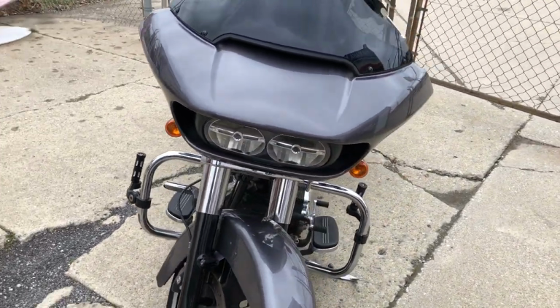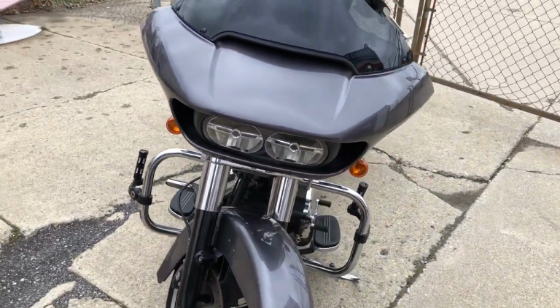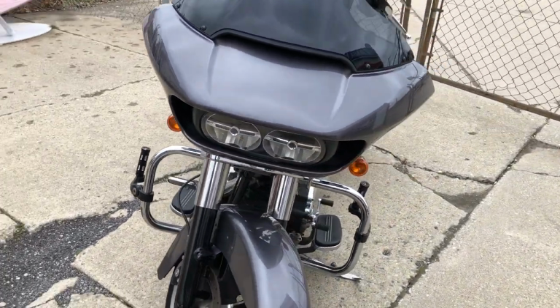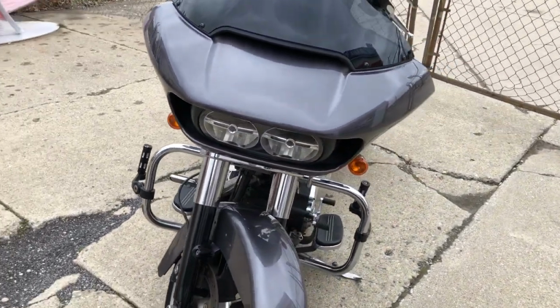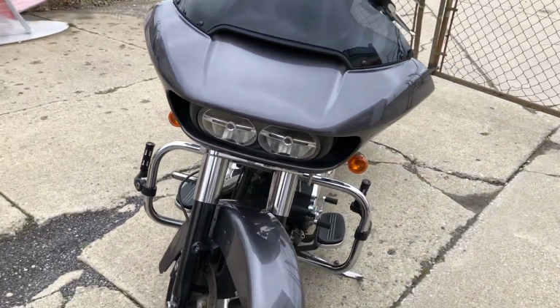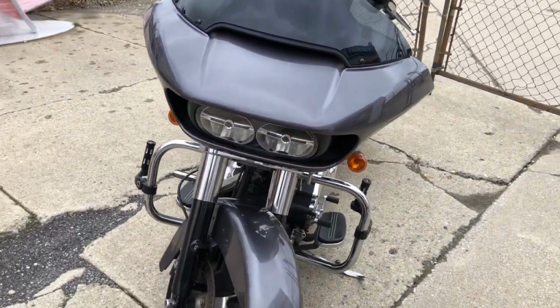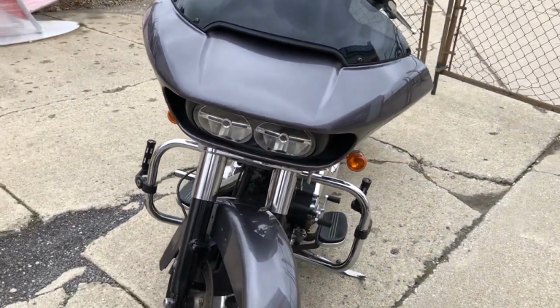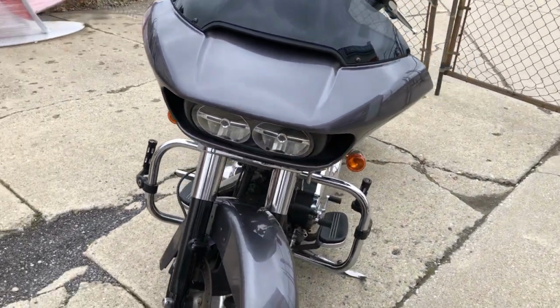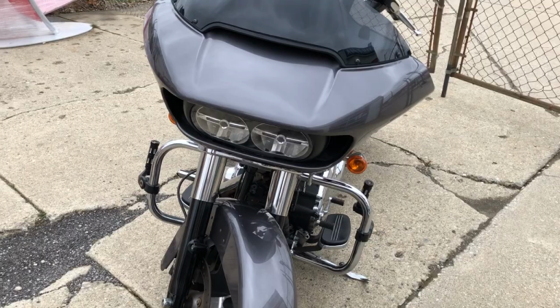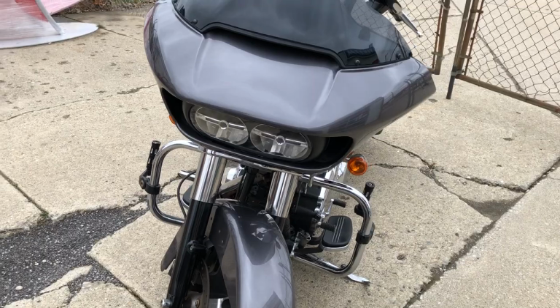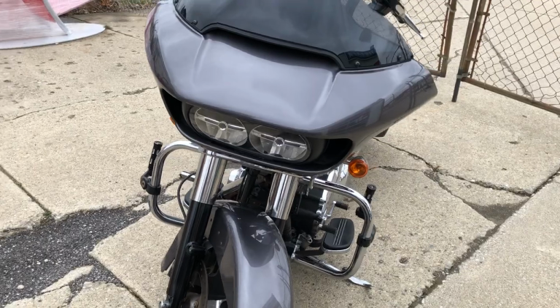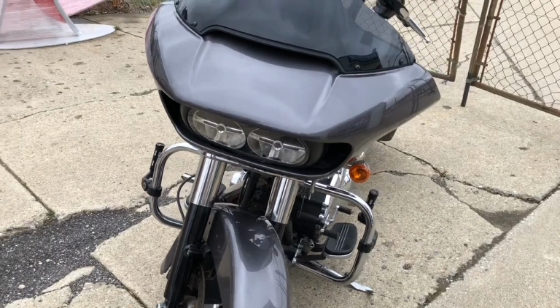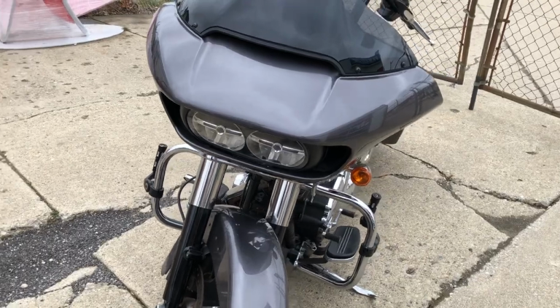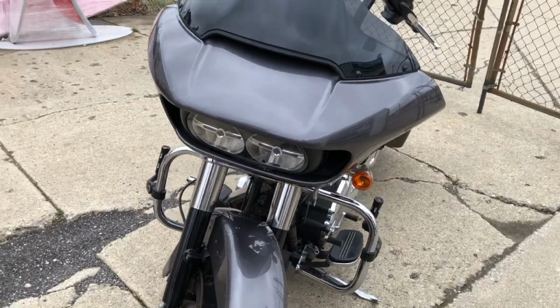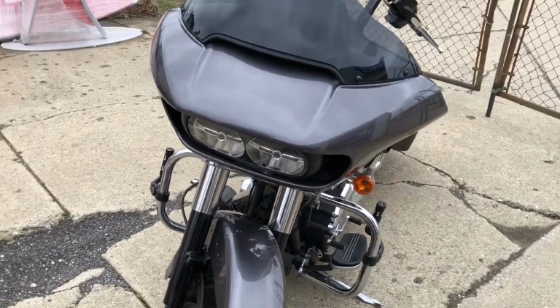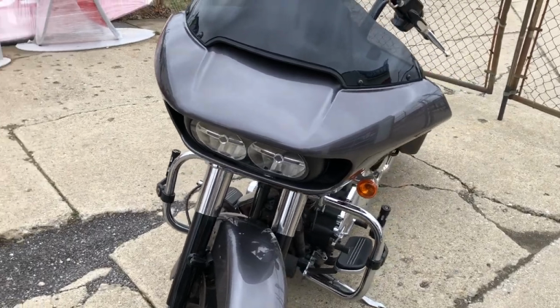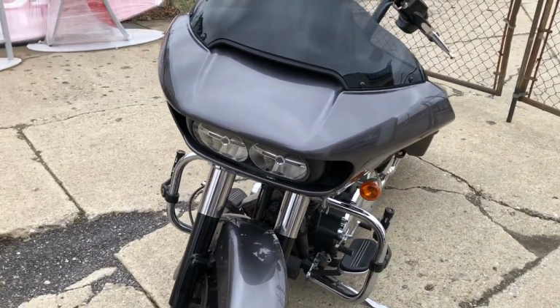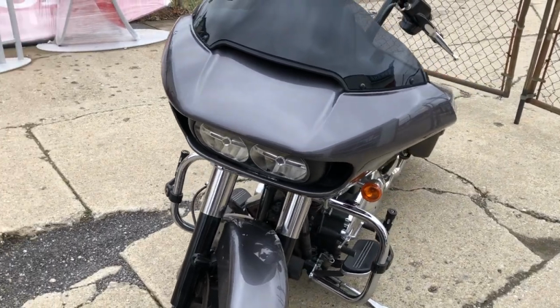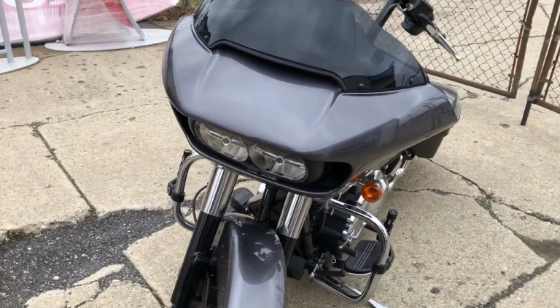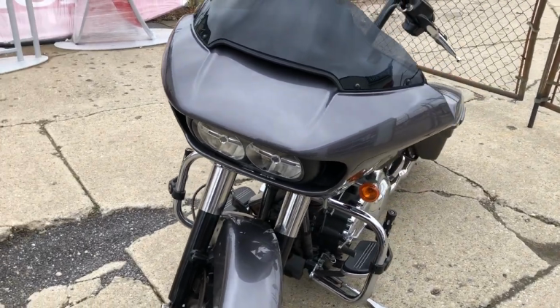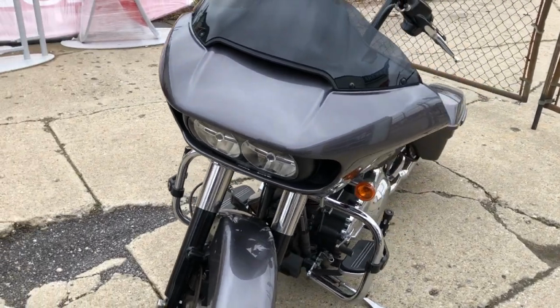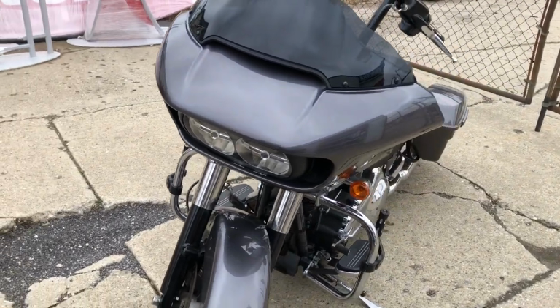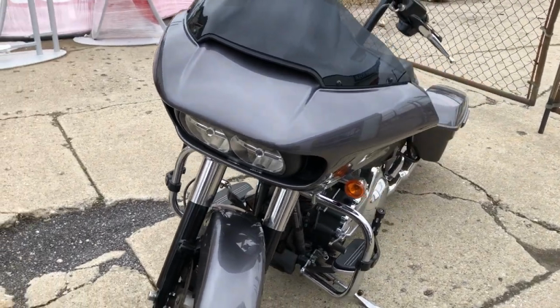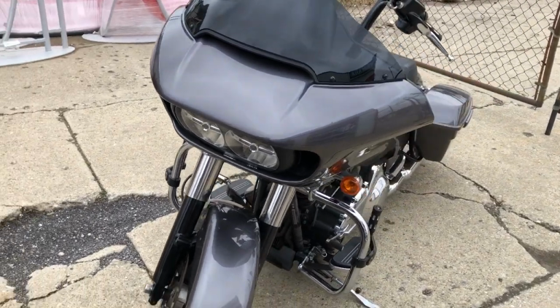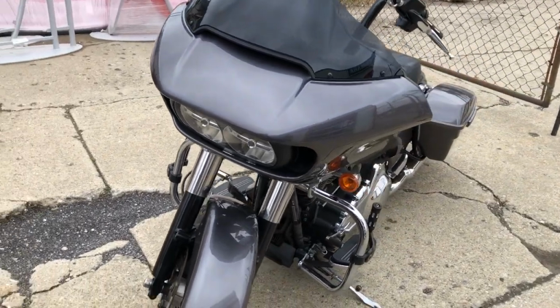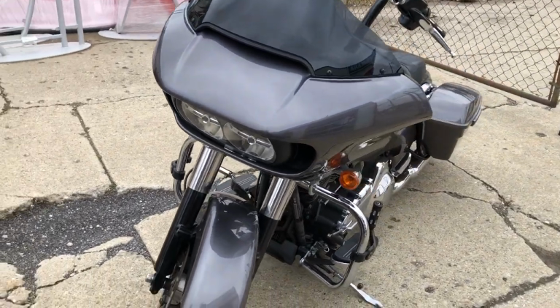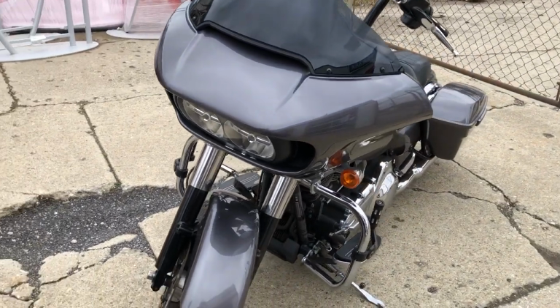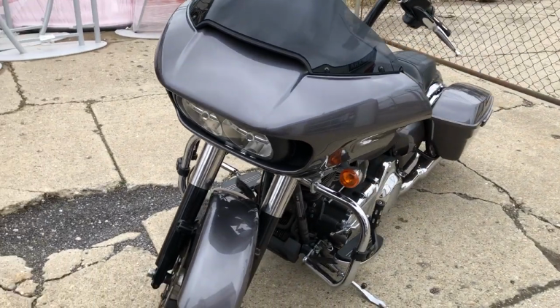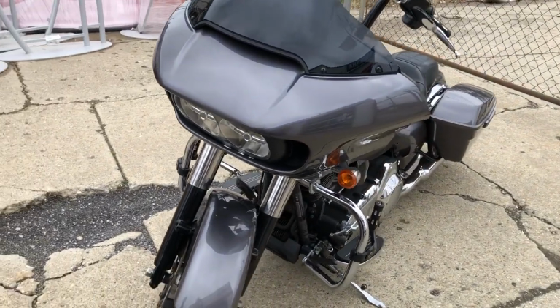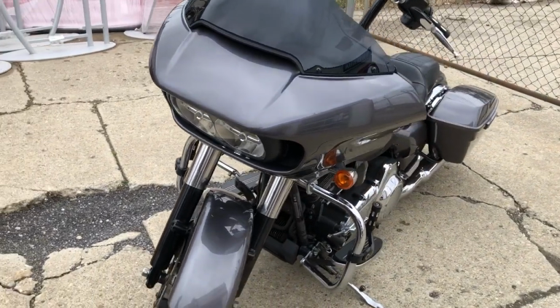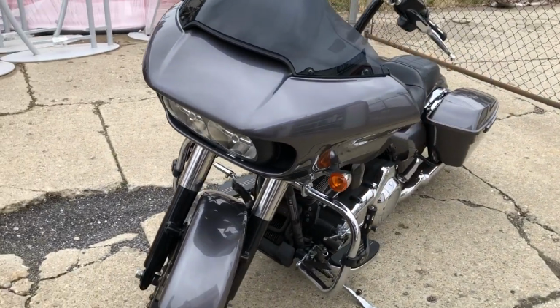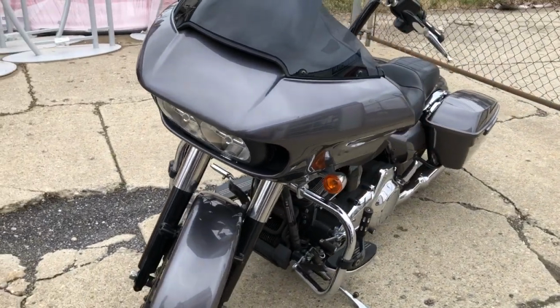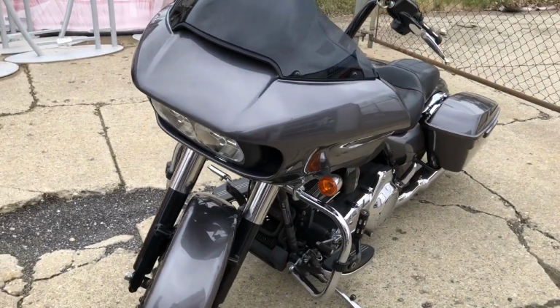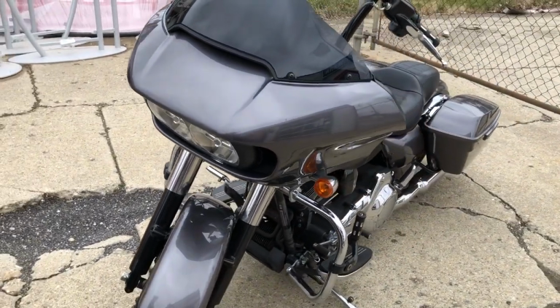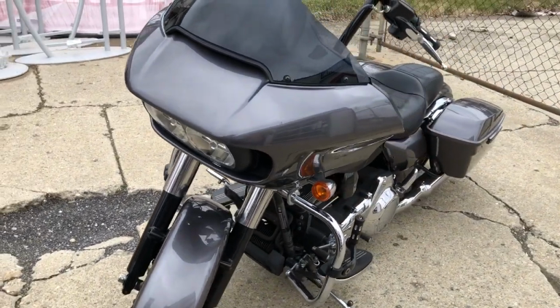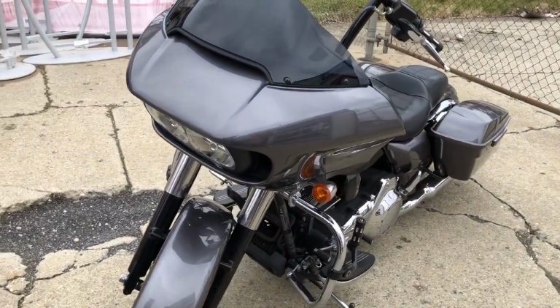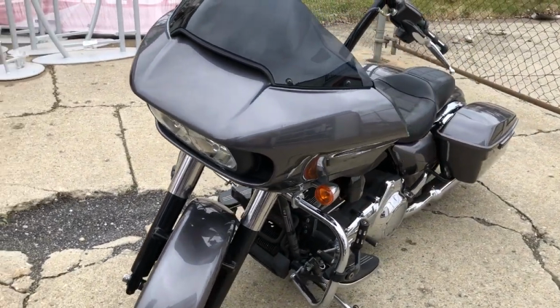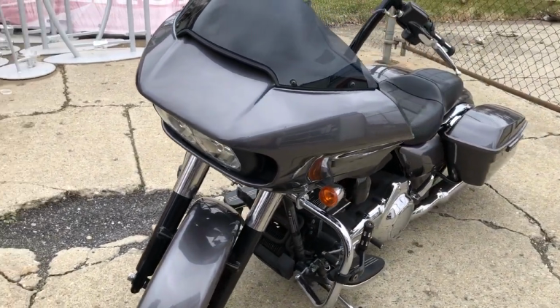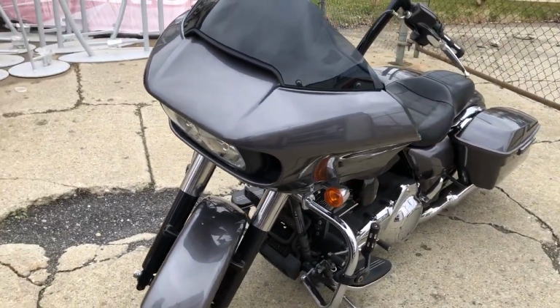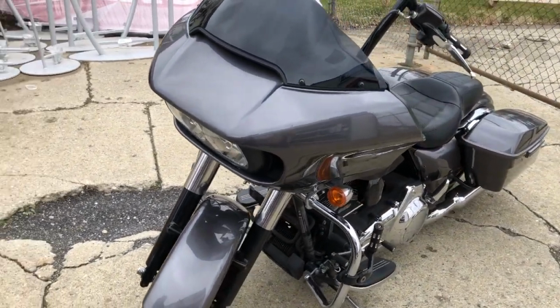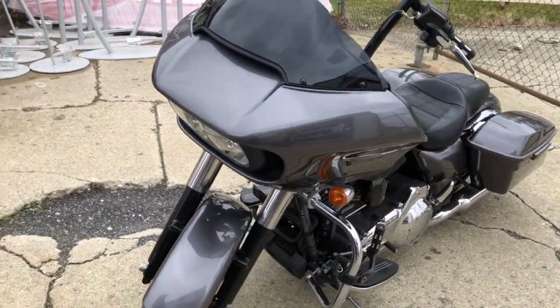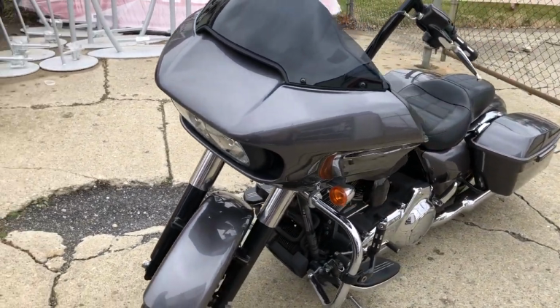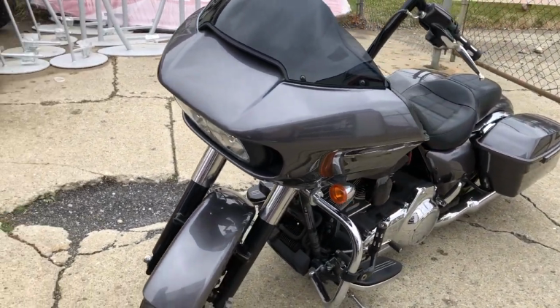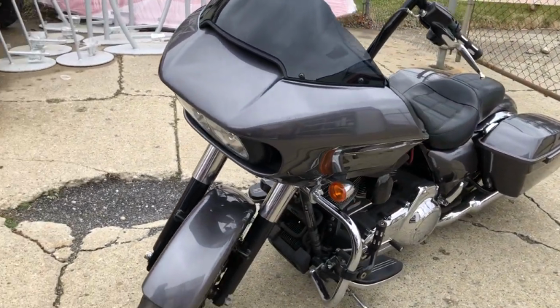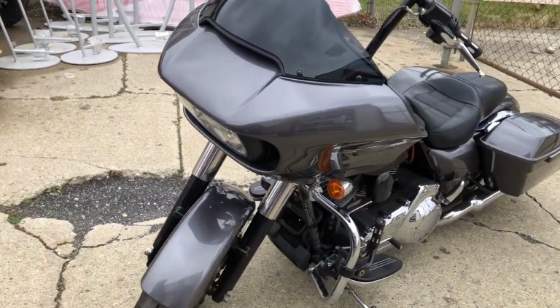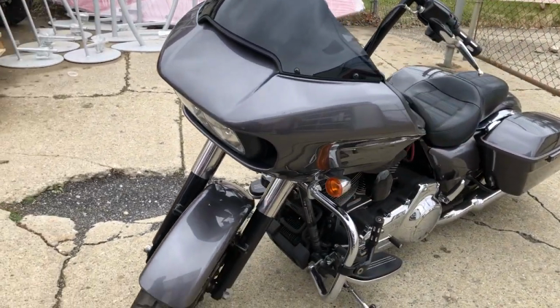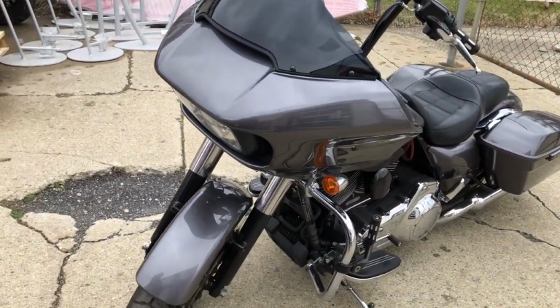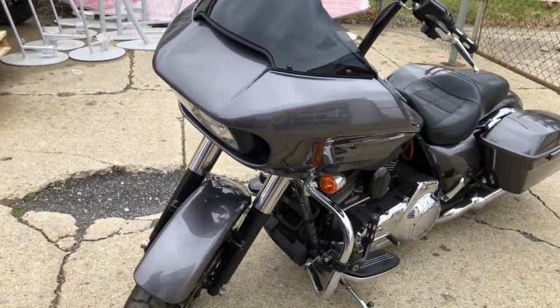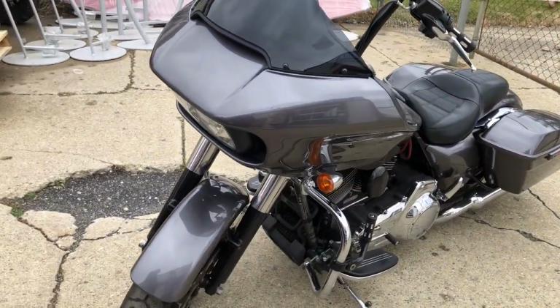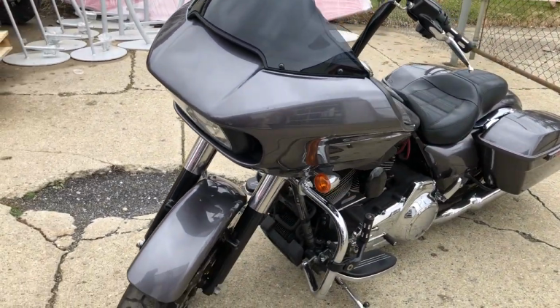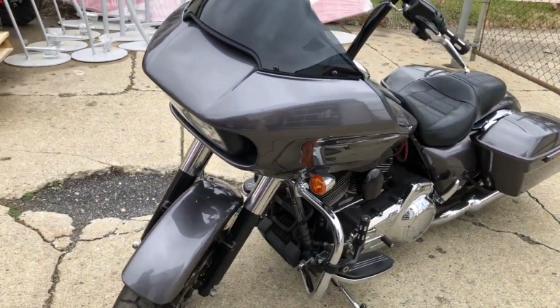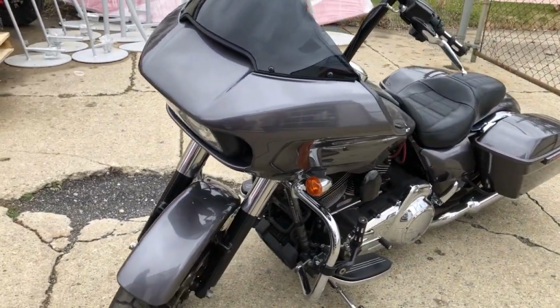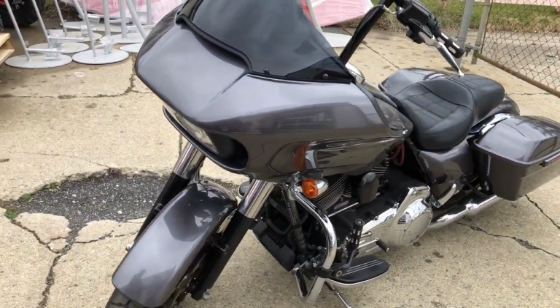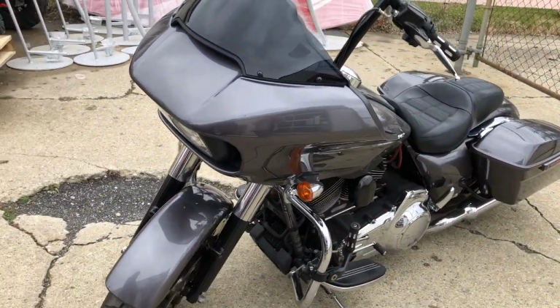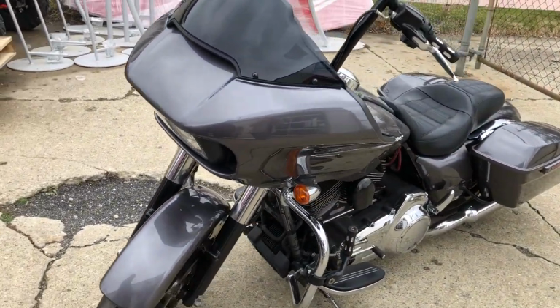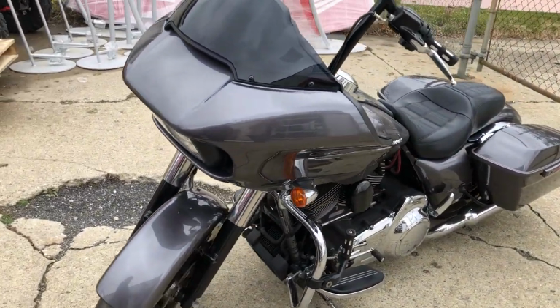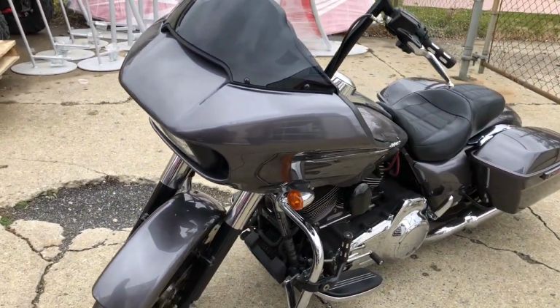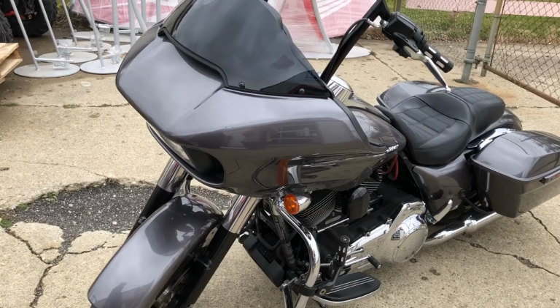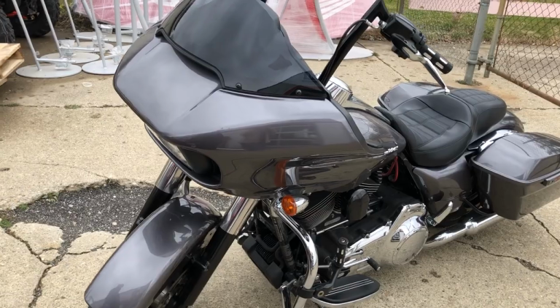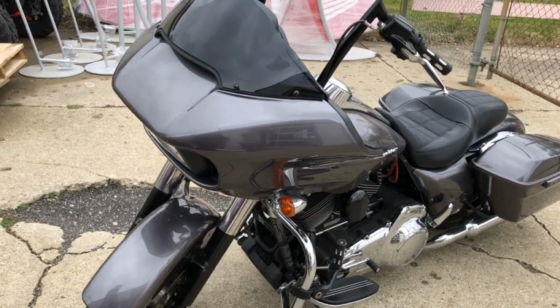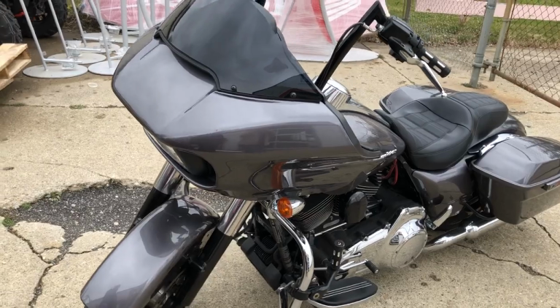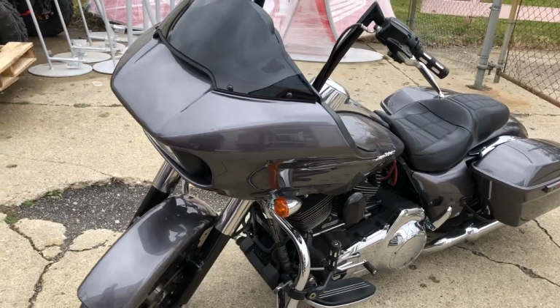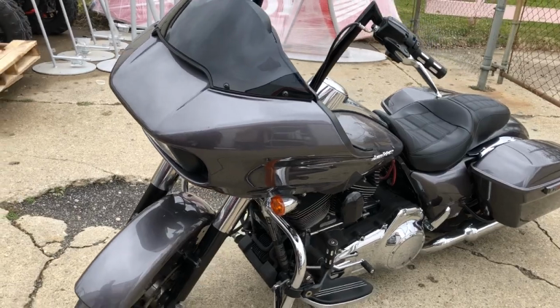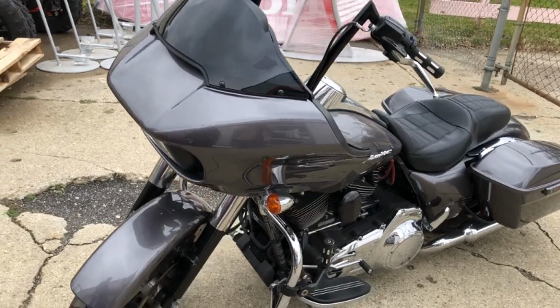Don't miss it — that's a 2016 Road Glide Custom. Give us a call at 810-648-9500.